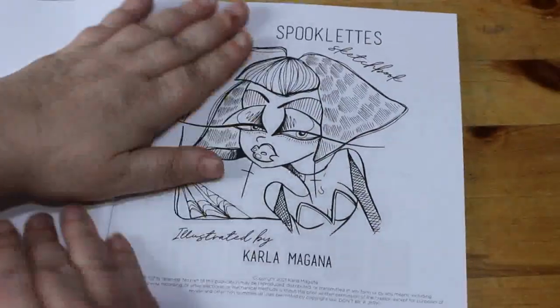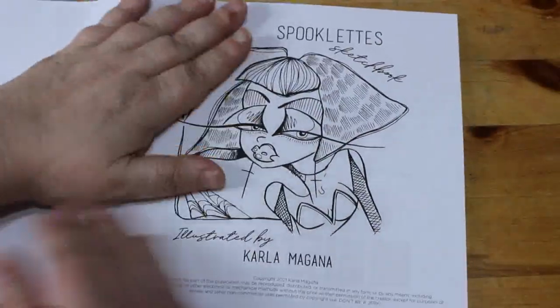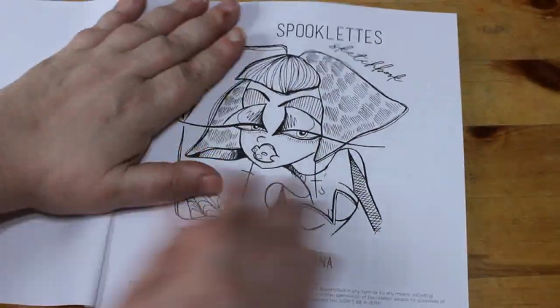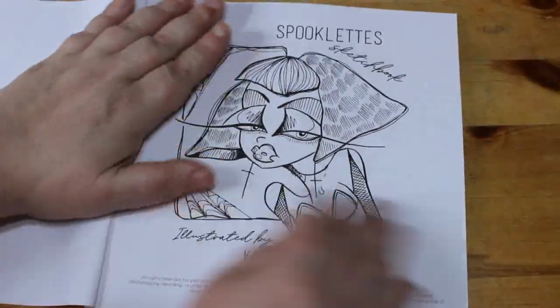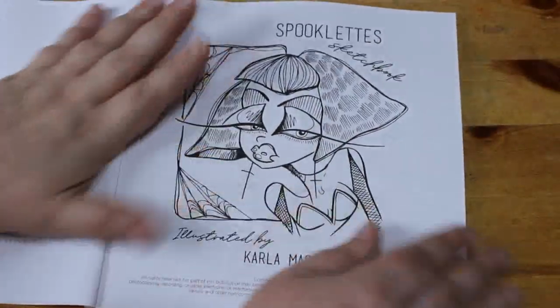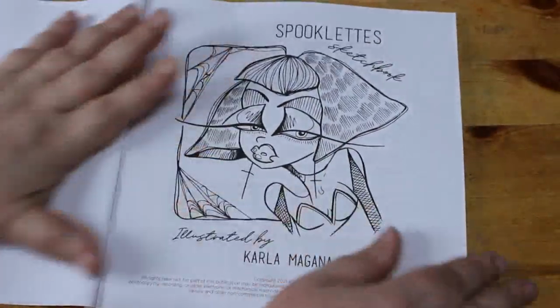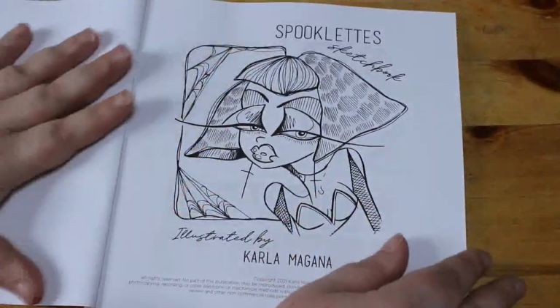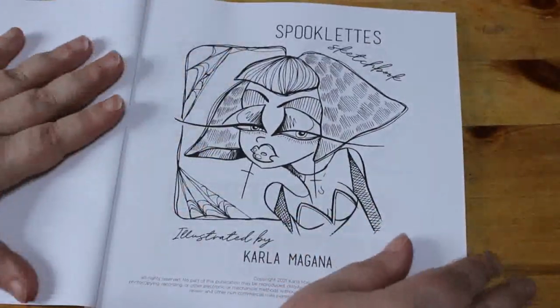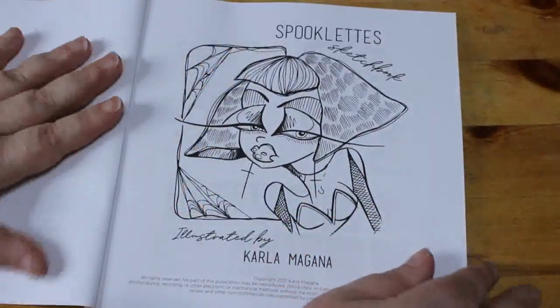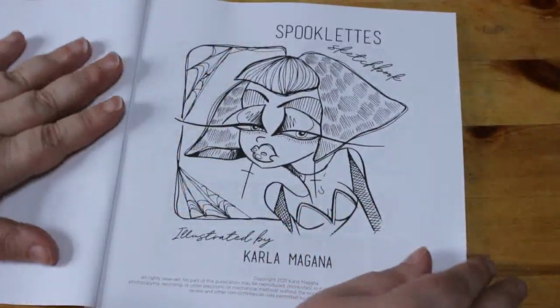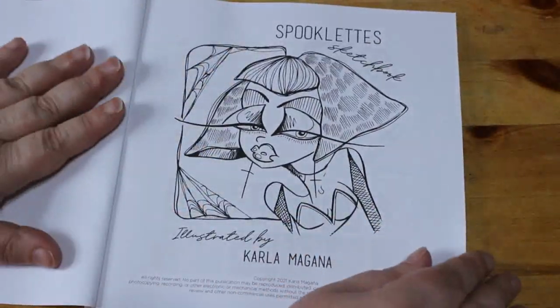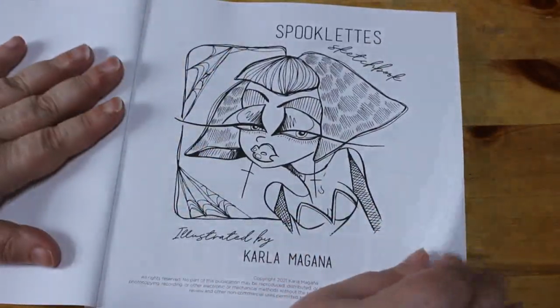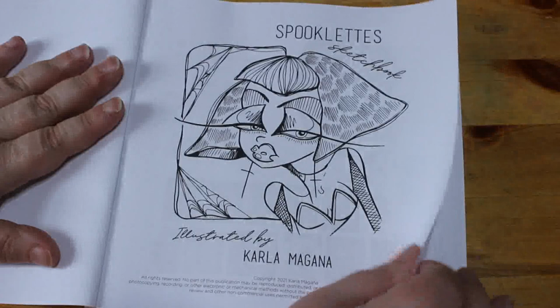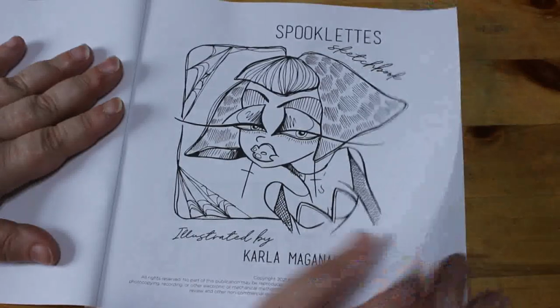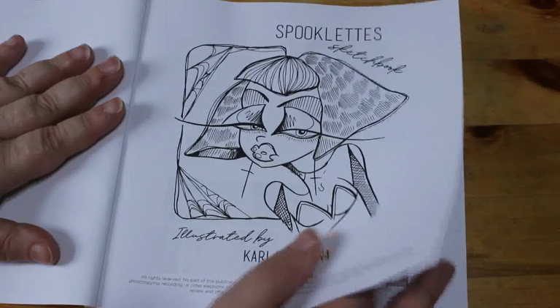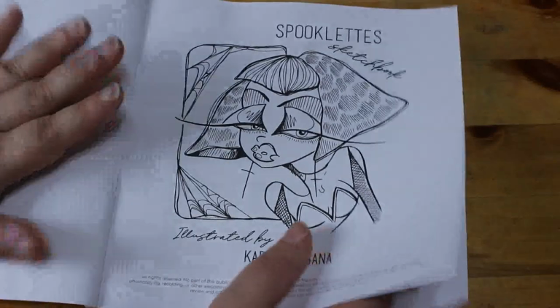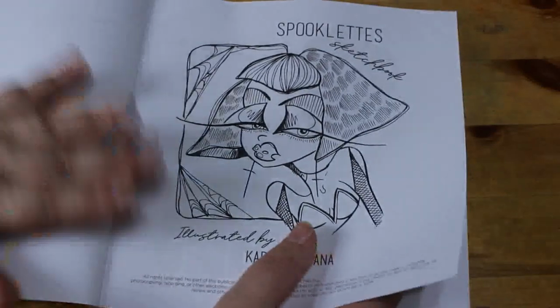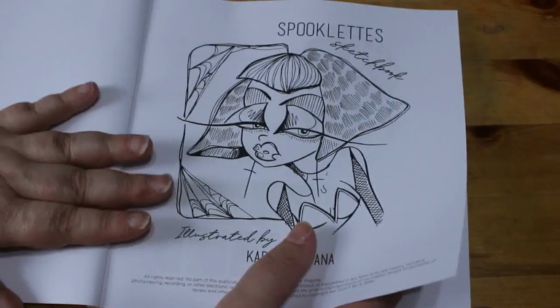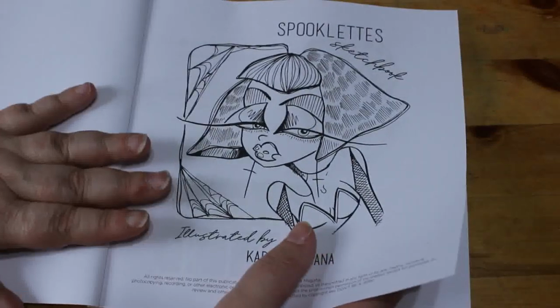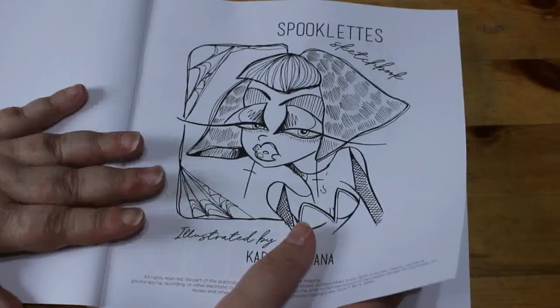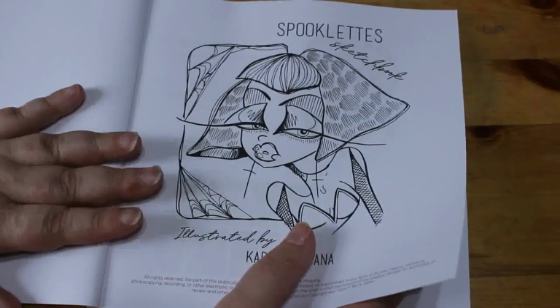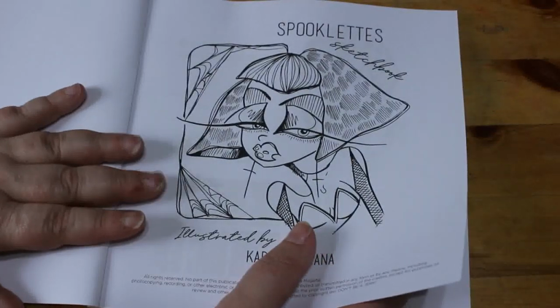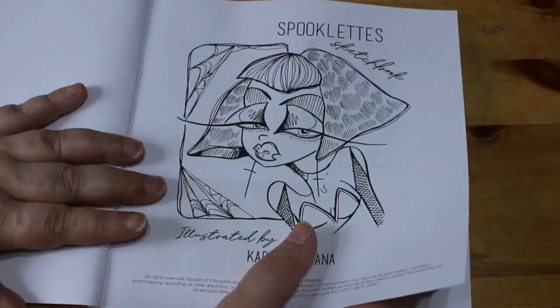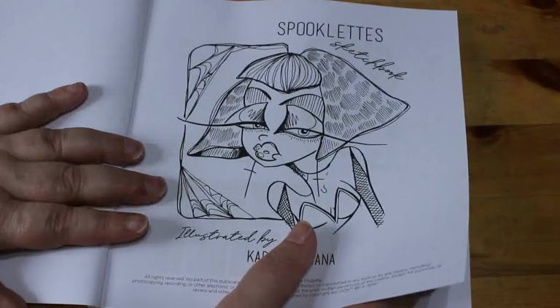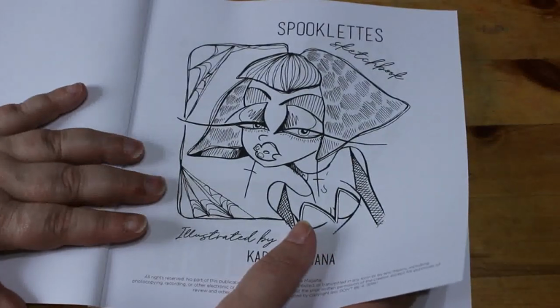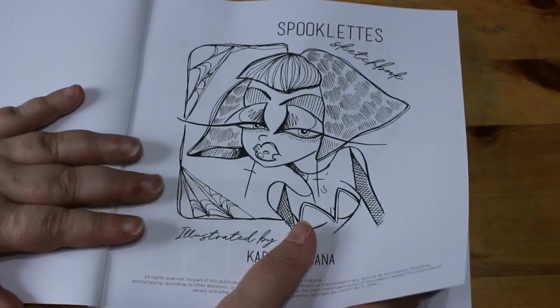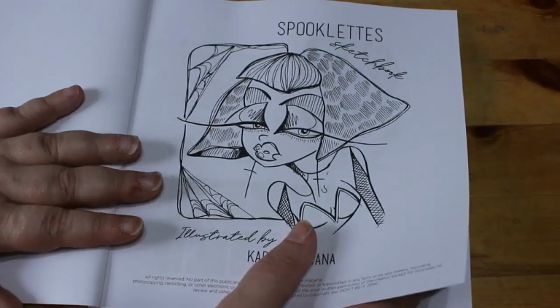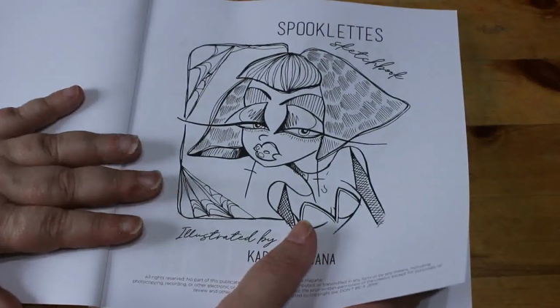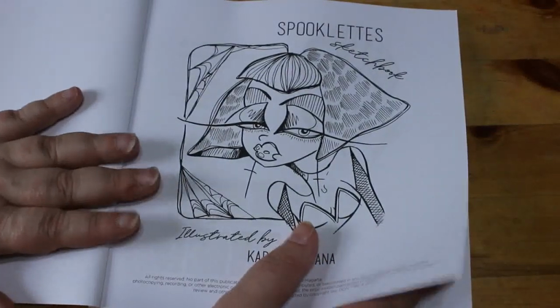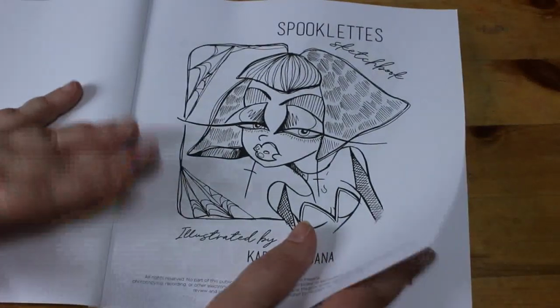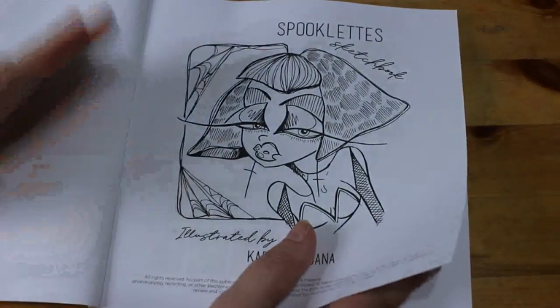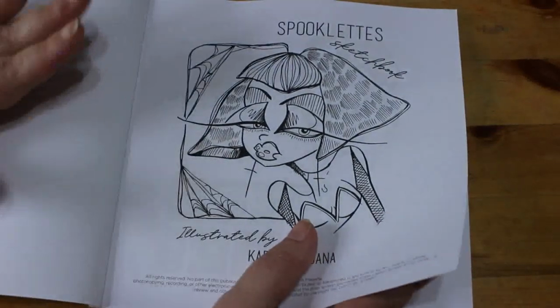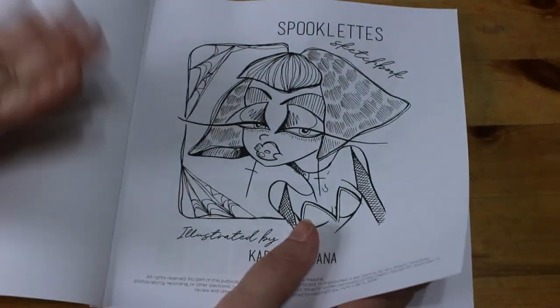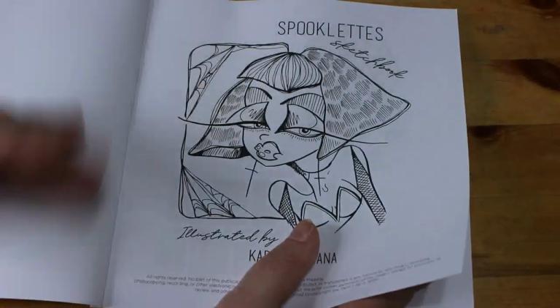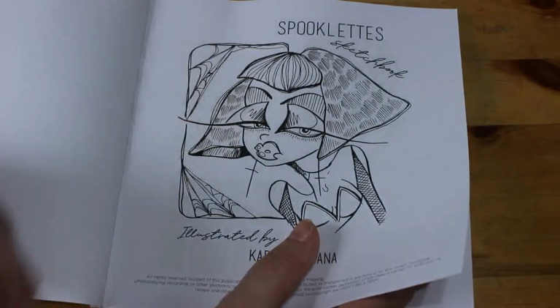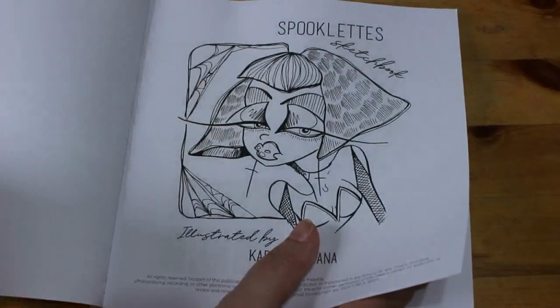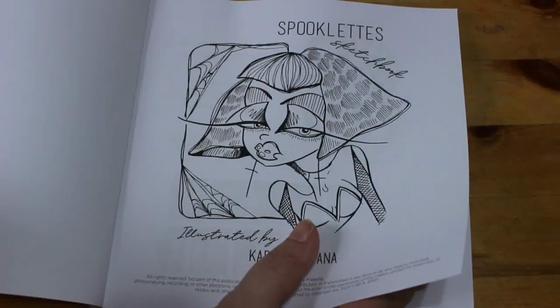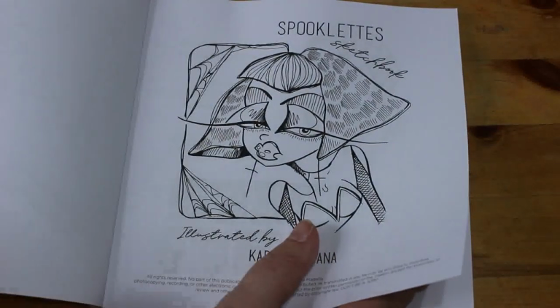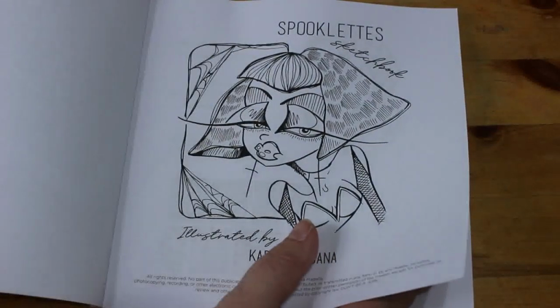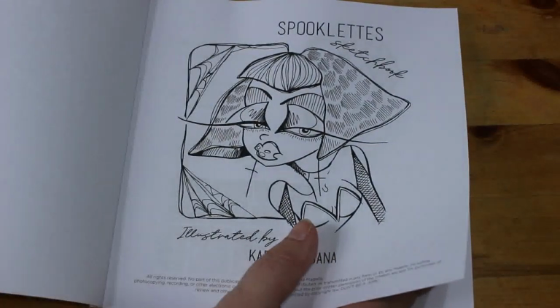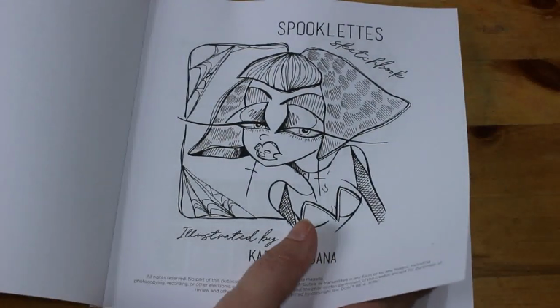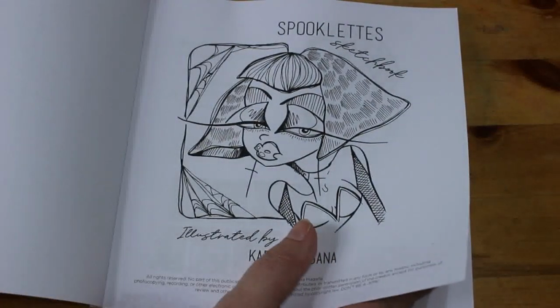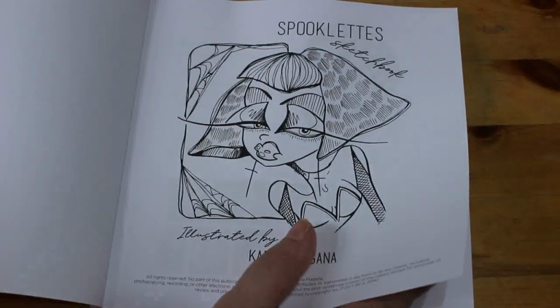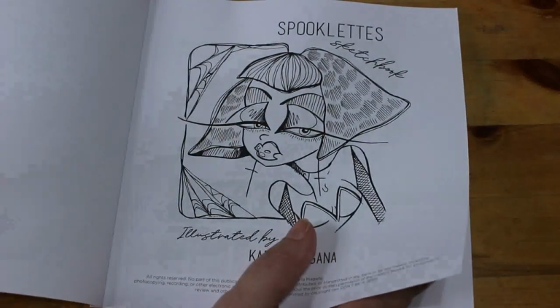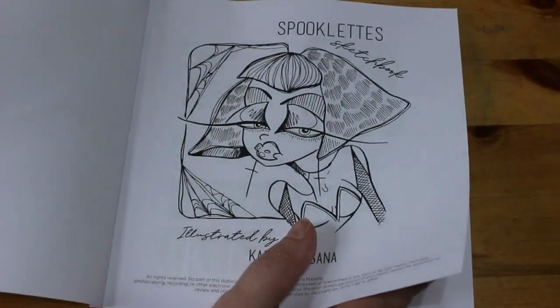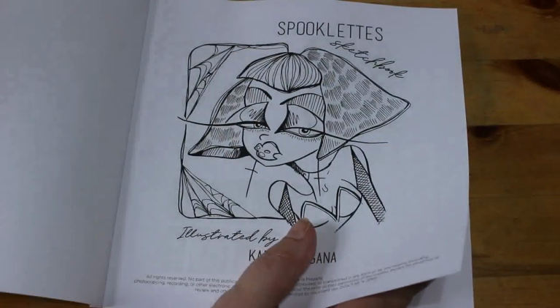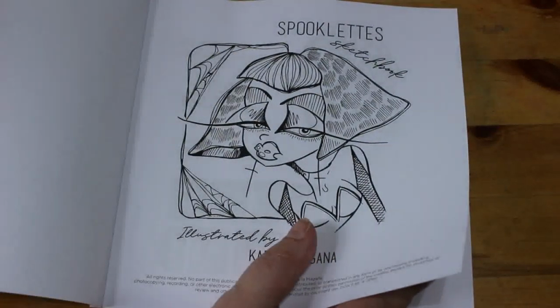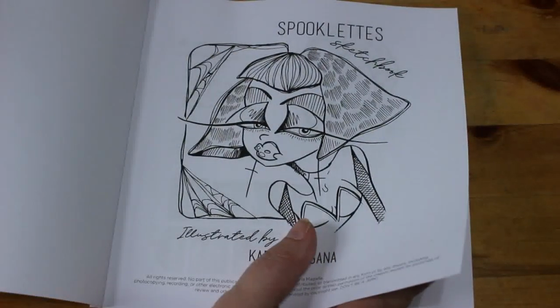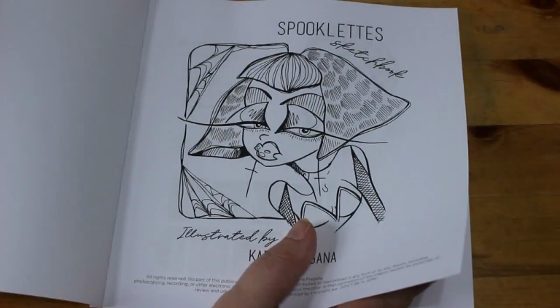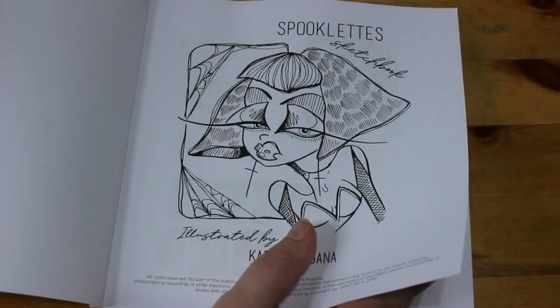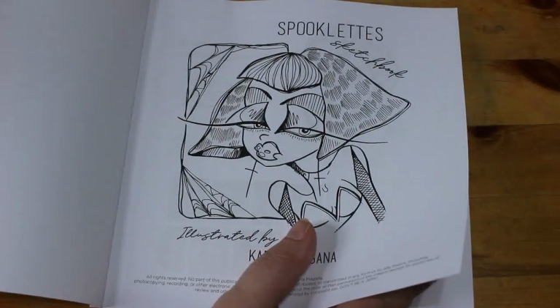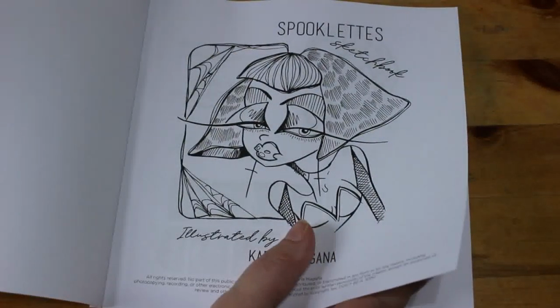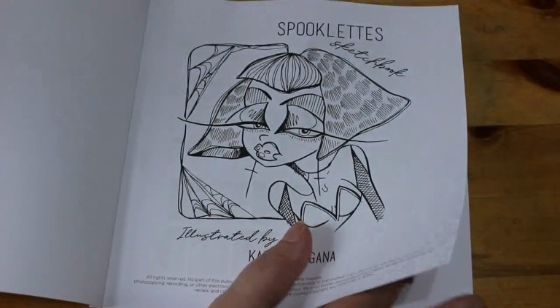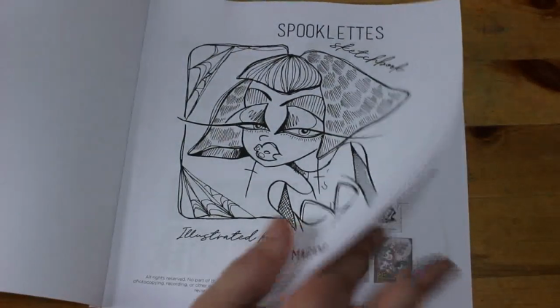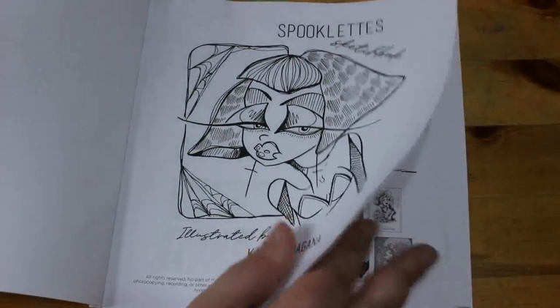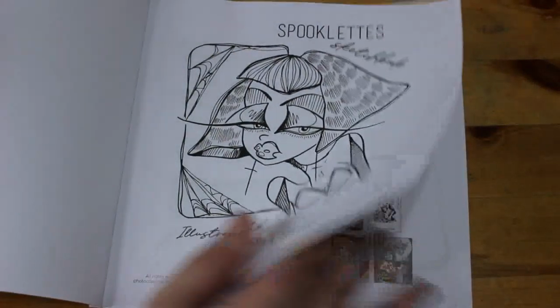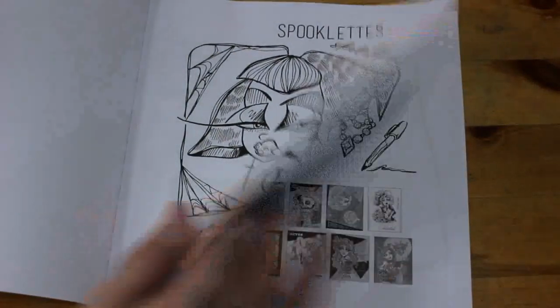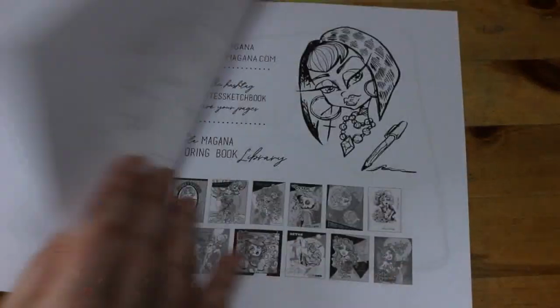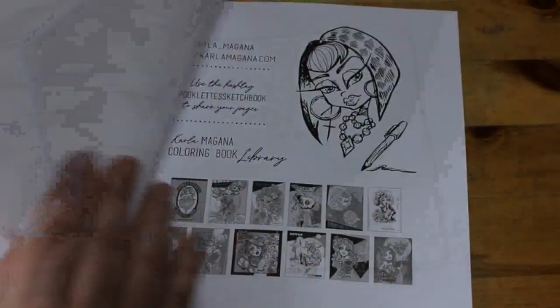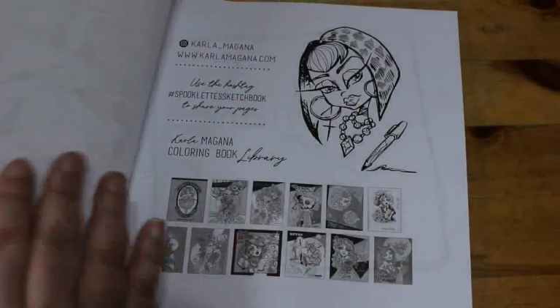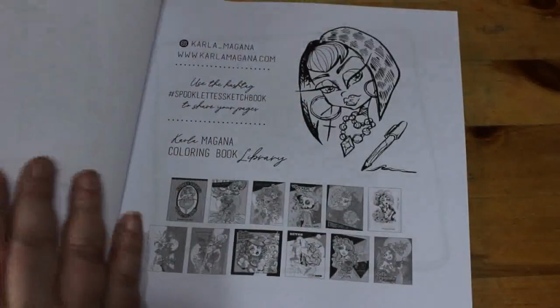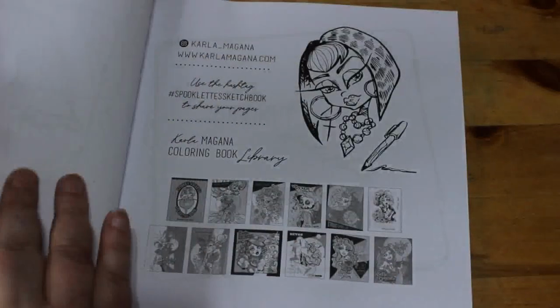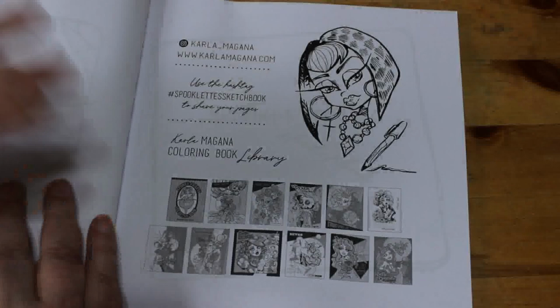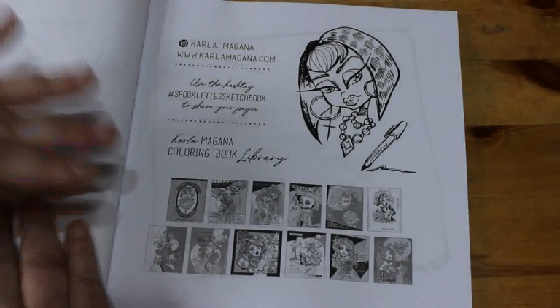I like these smaller books — they fit on my small shelf and sometimes I feel I don't have to go all out on them. I don't necessarily need to do a background.